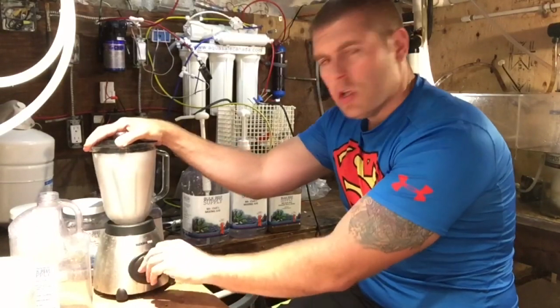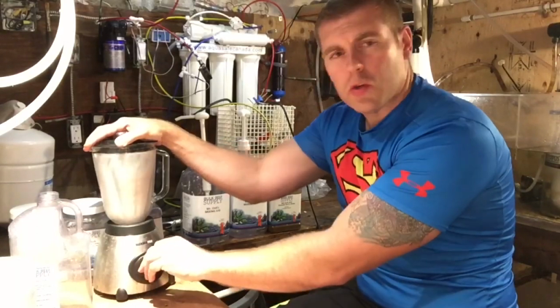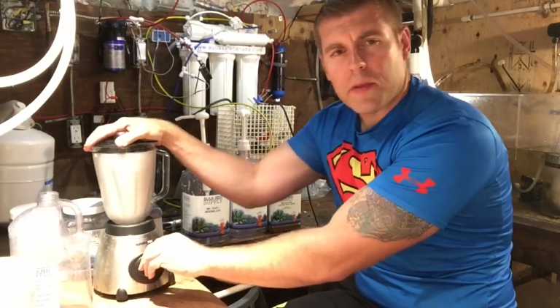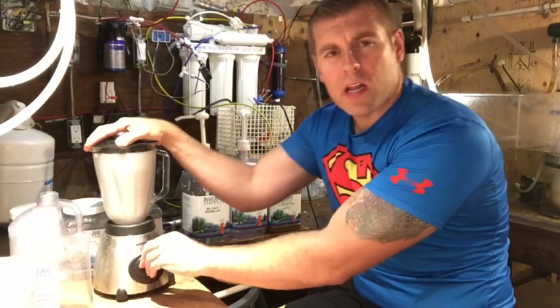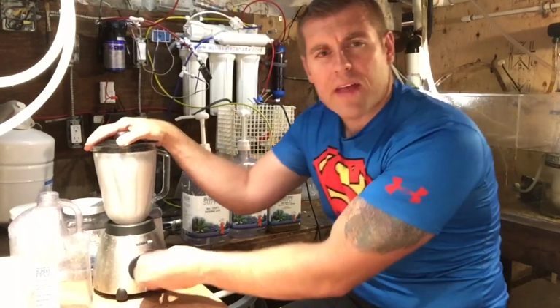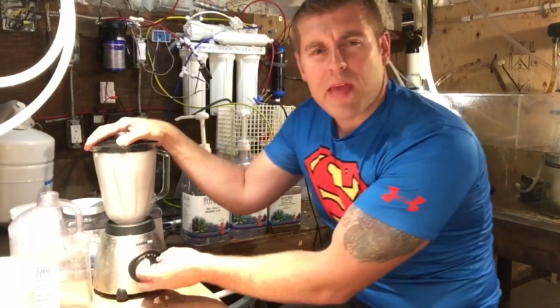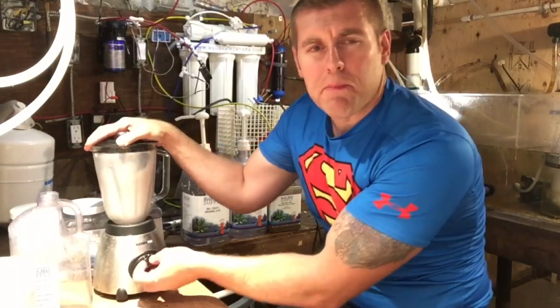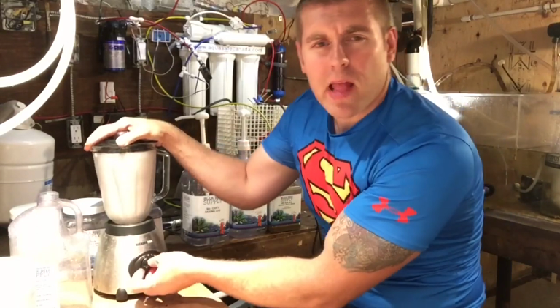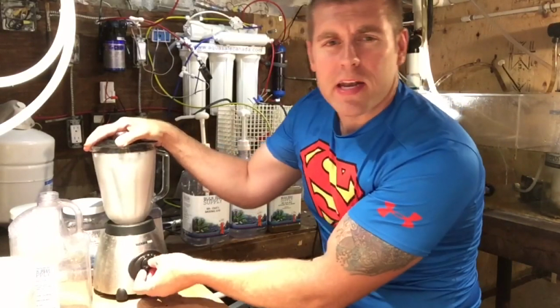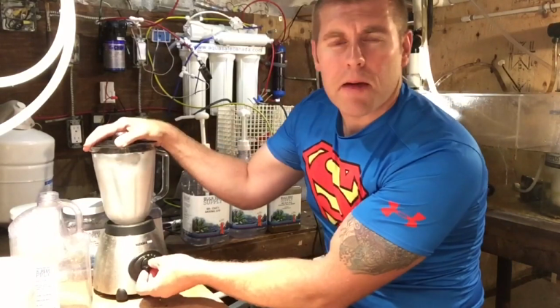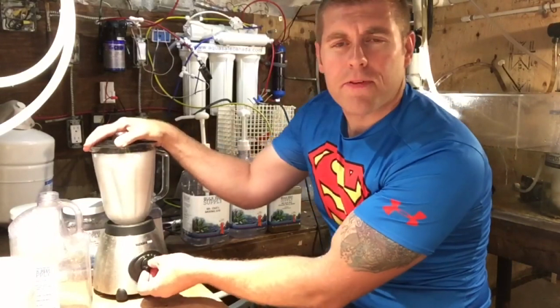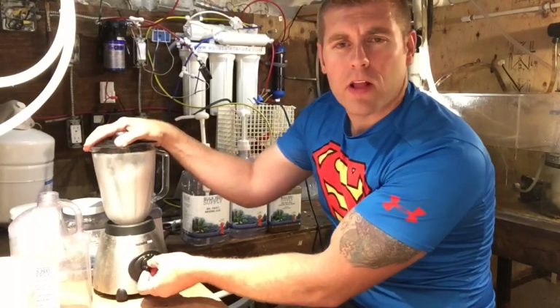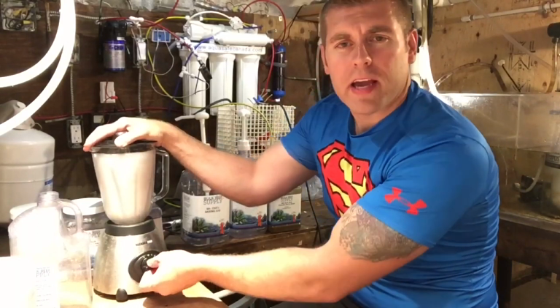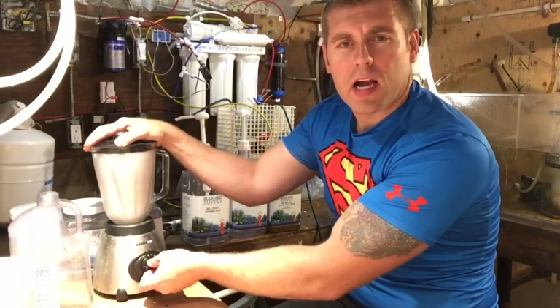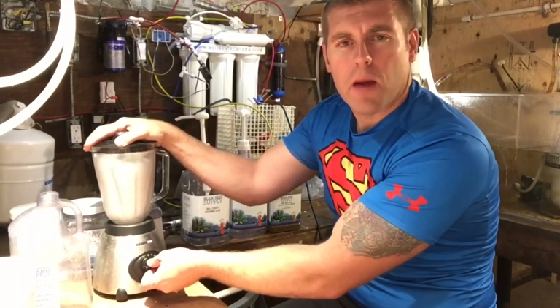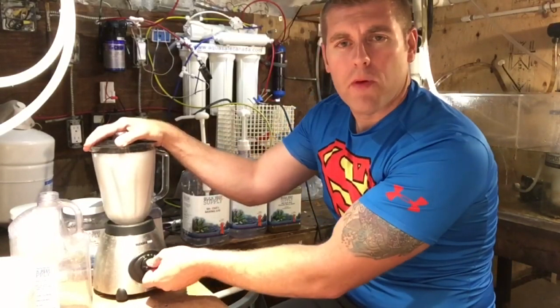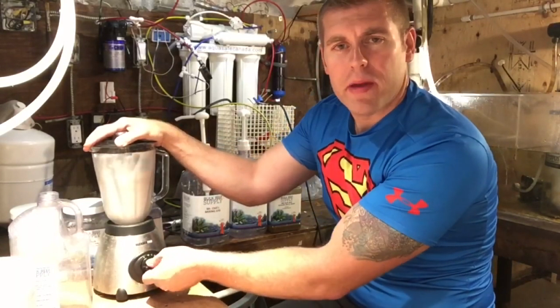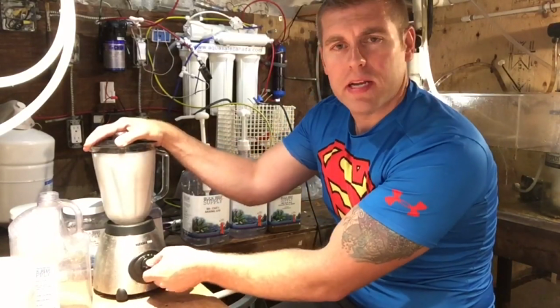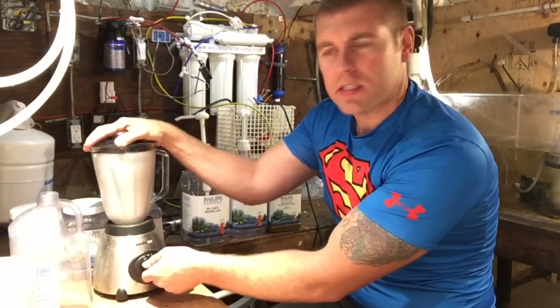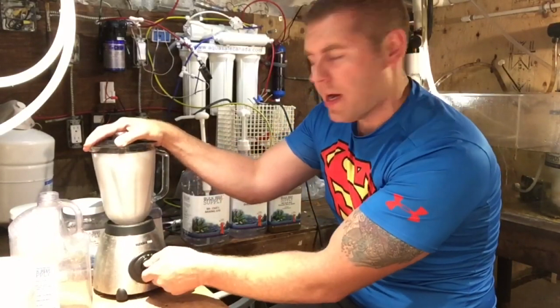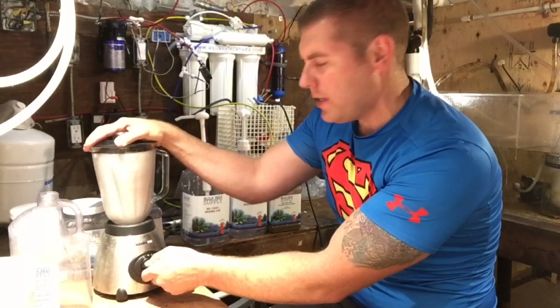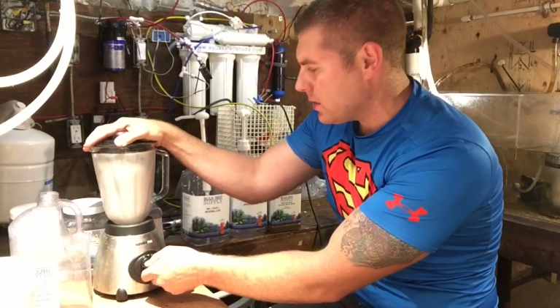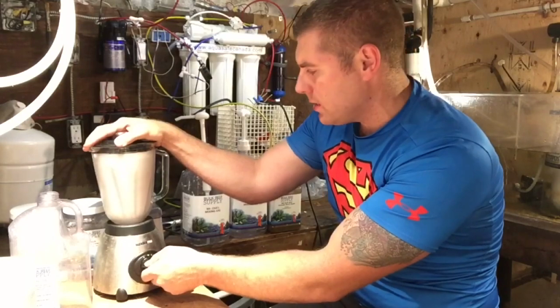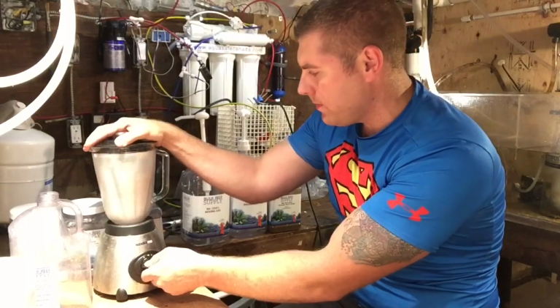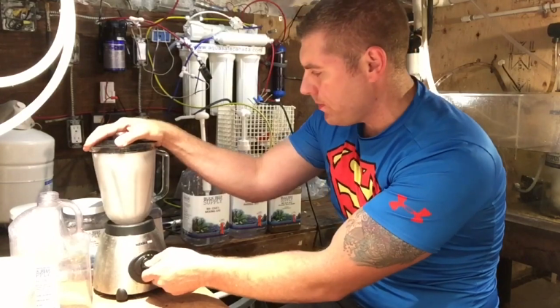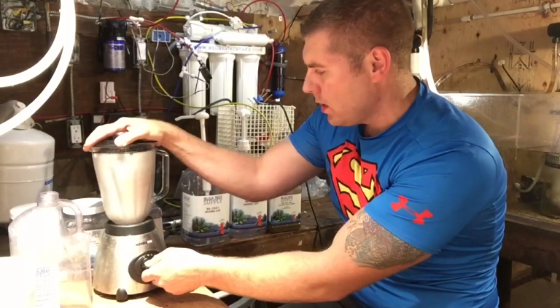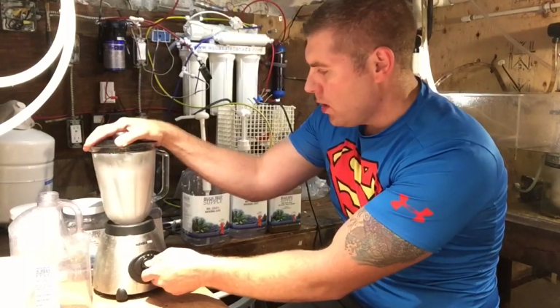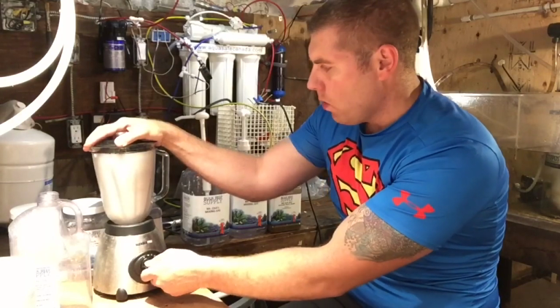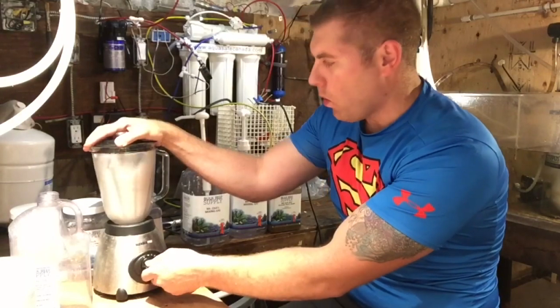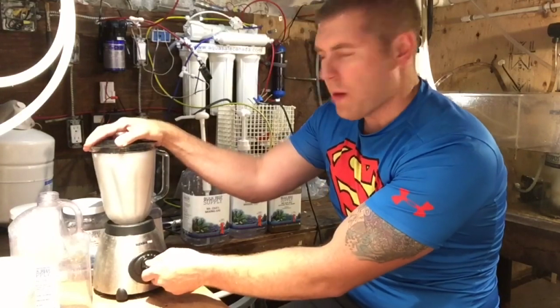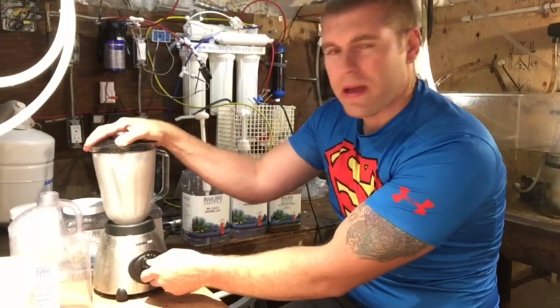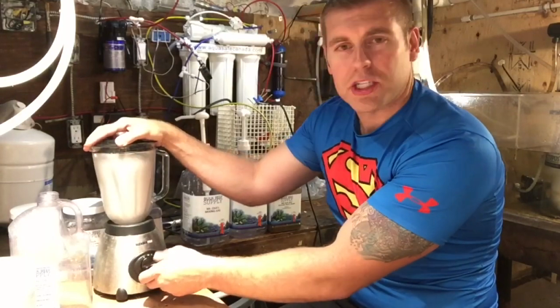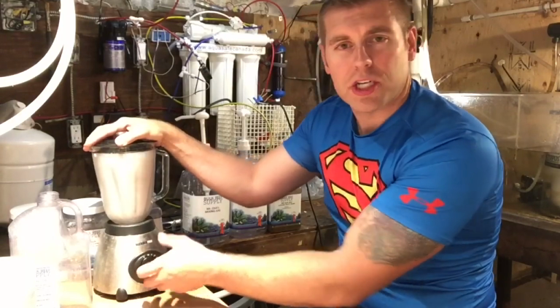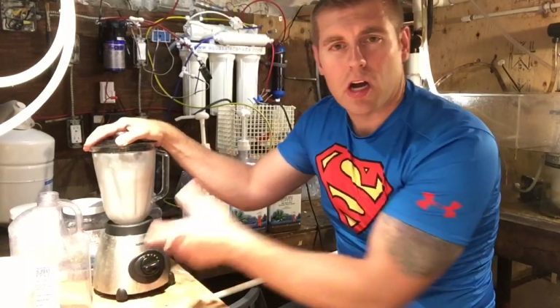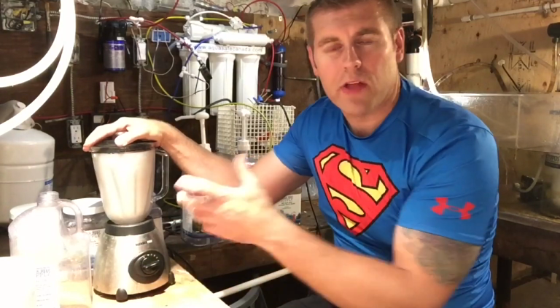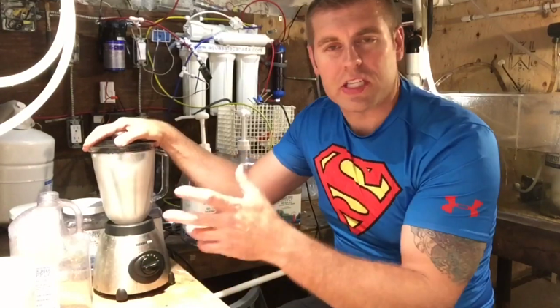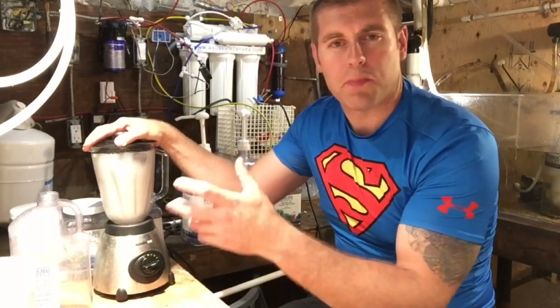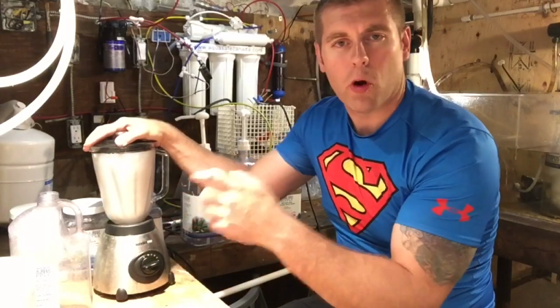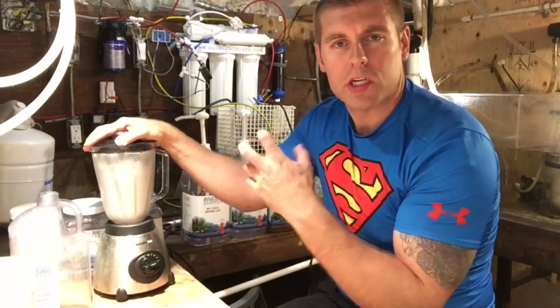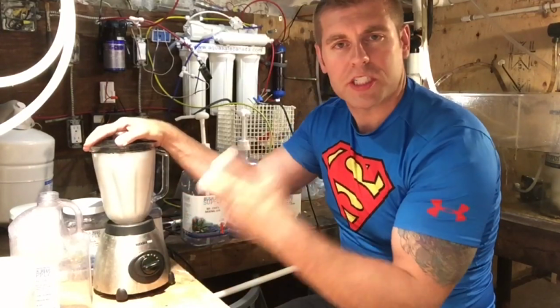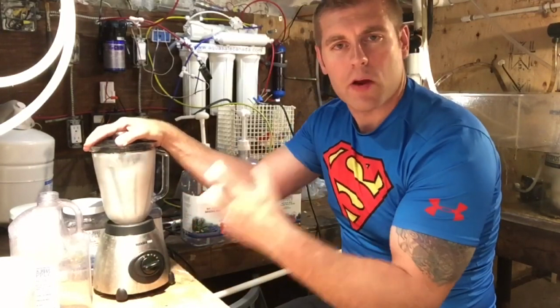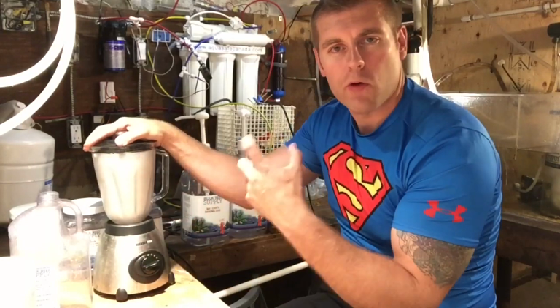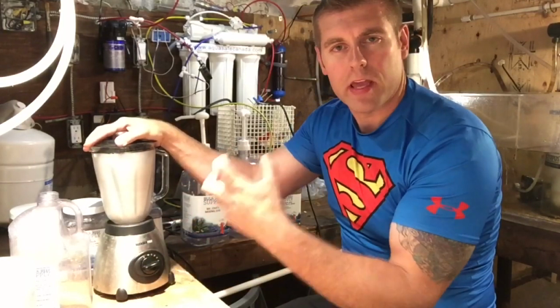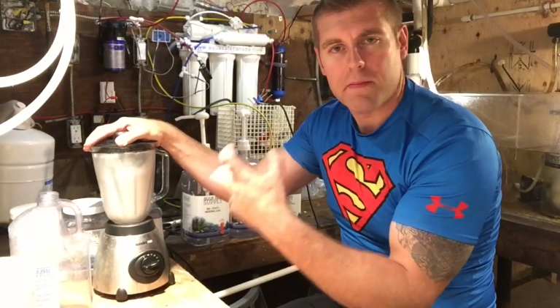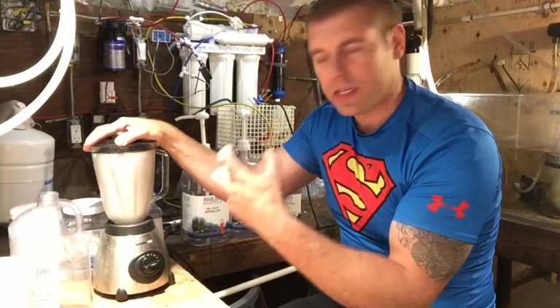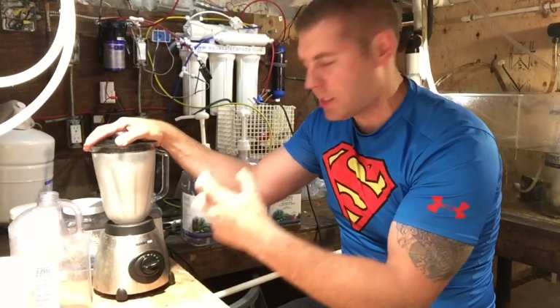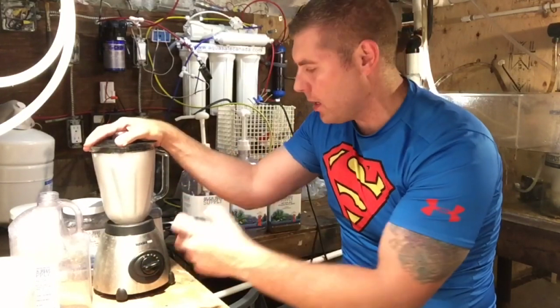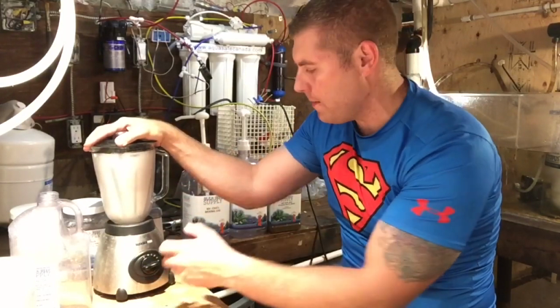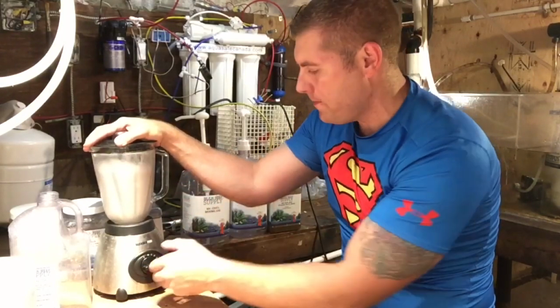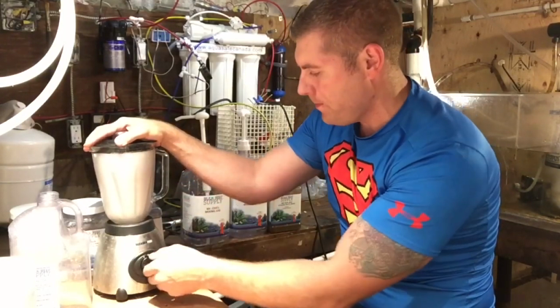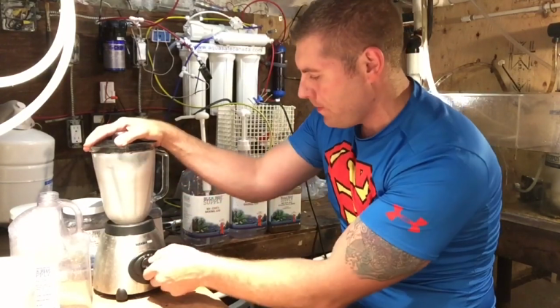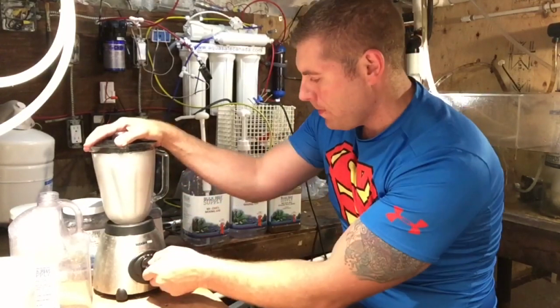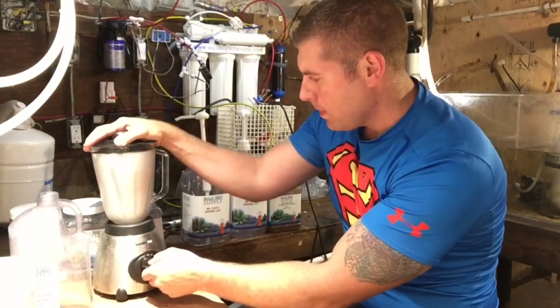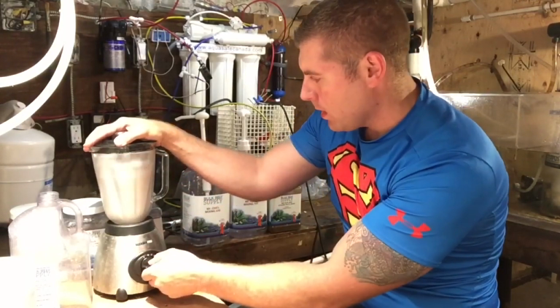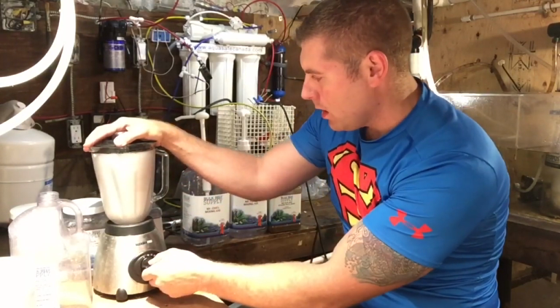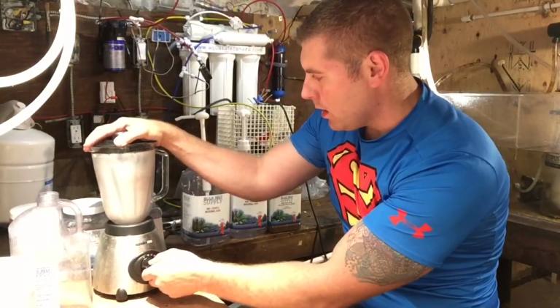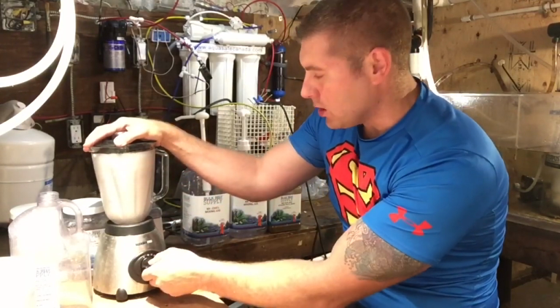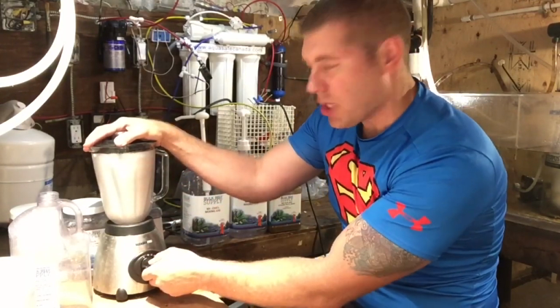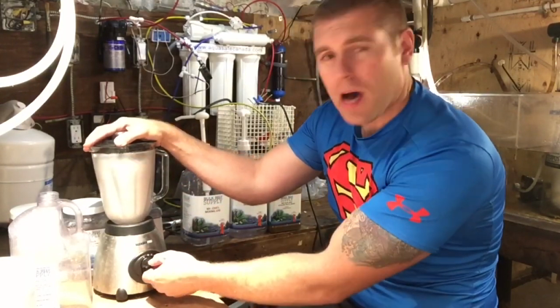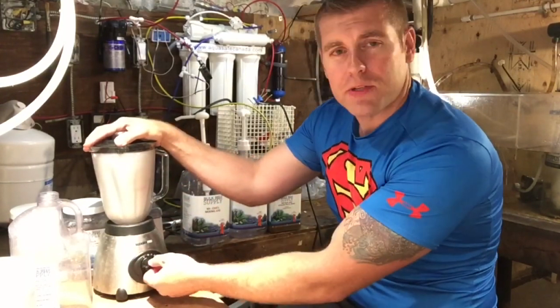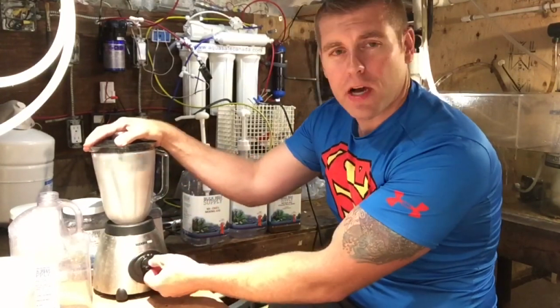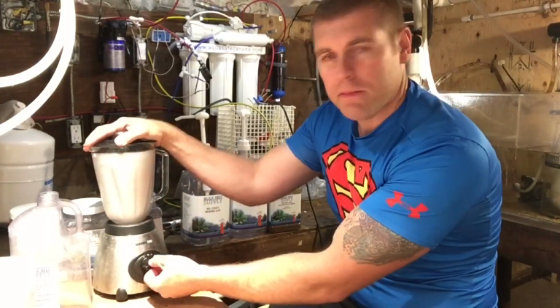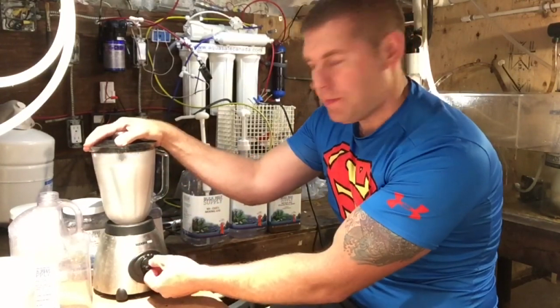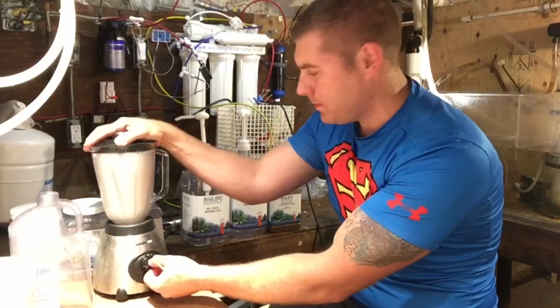I'm gonna let that blend up for a couple minutes — we want to make sure all the spores get really mixed up and chopped up.